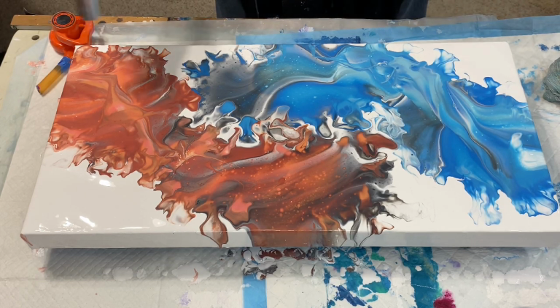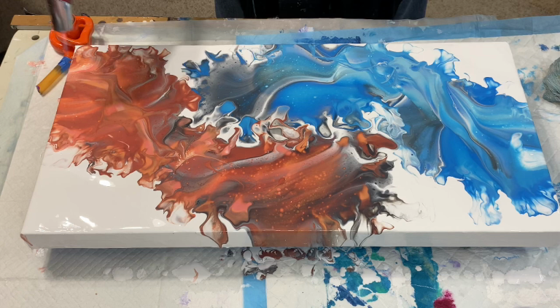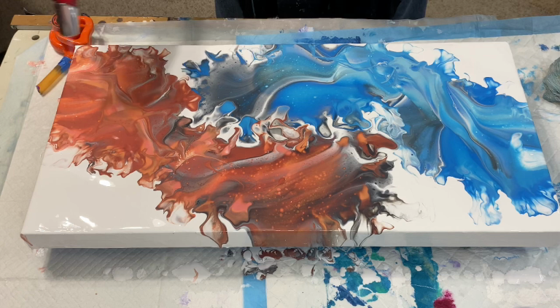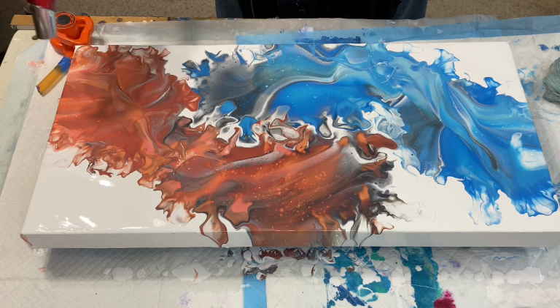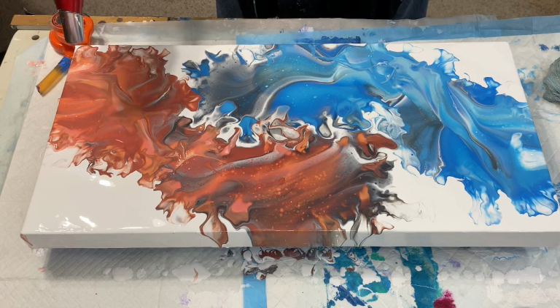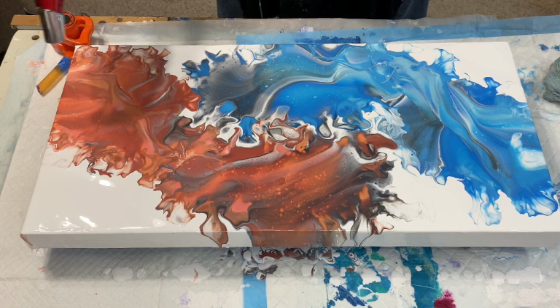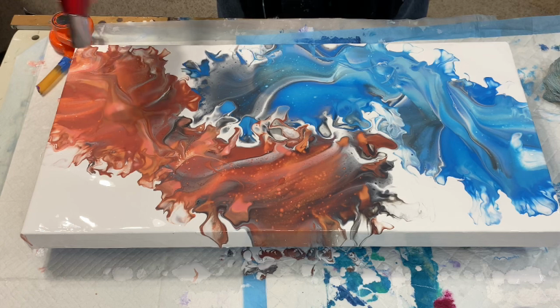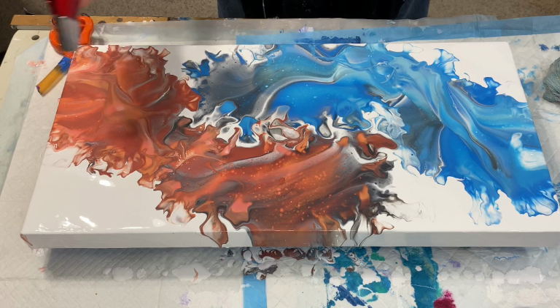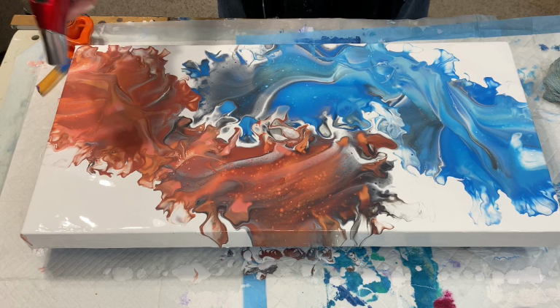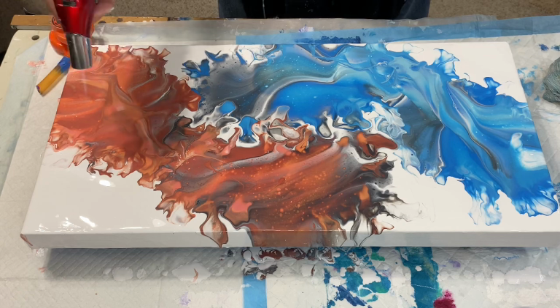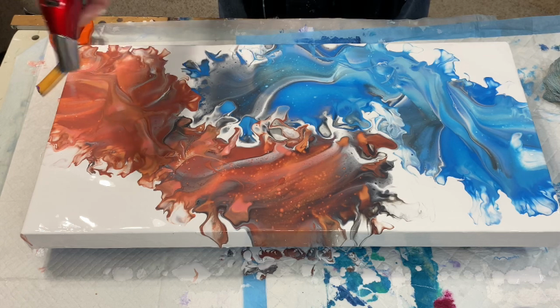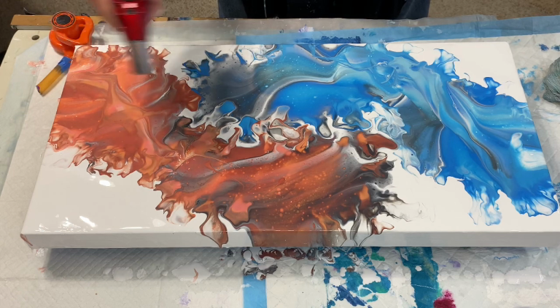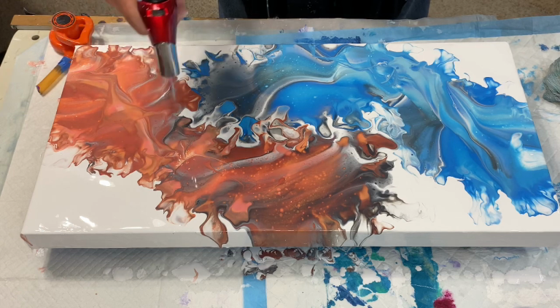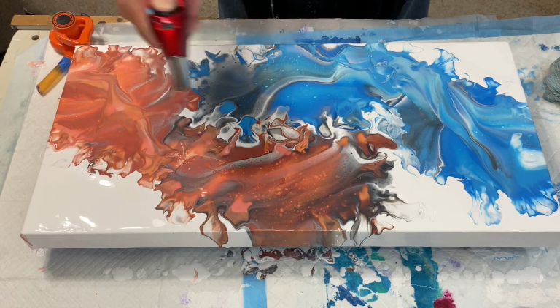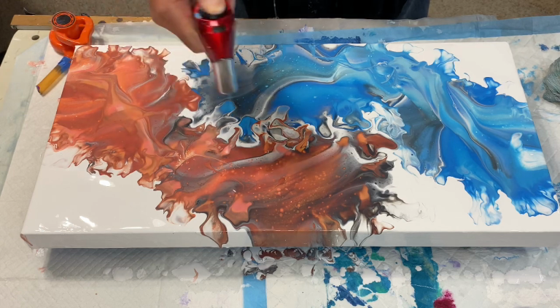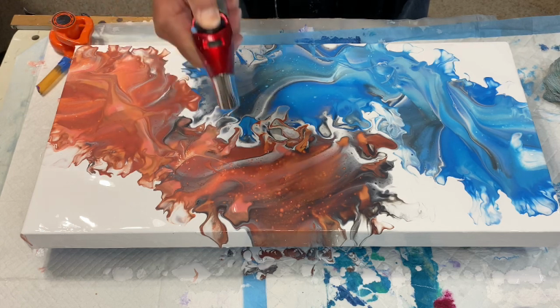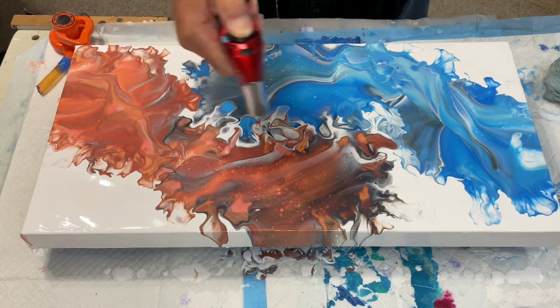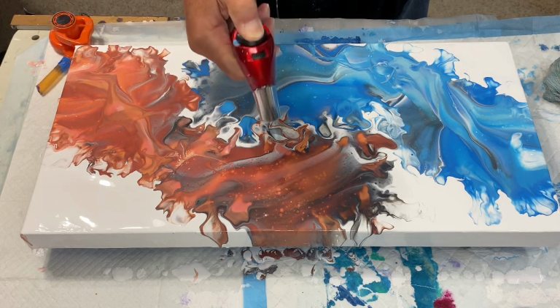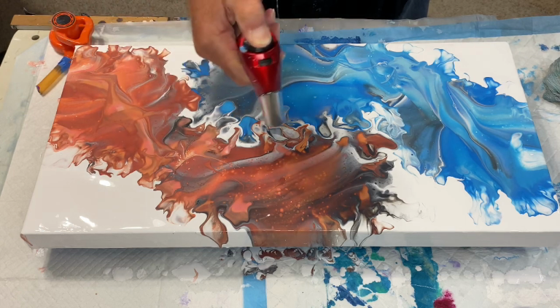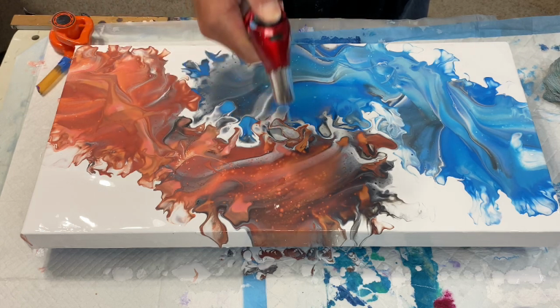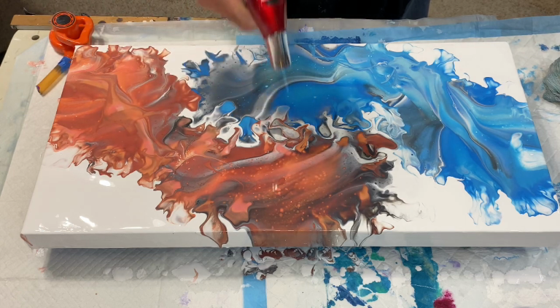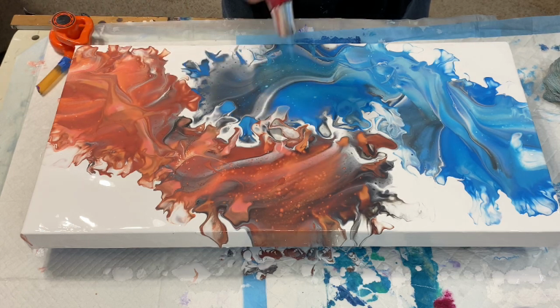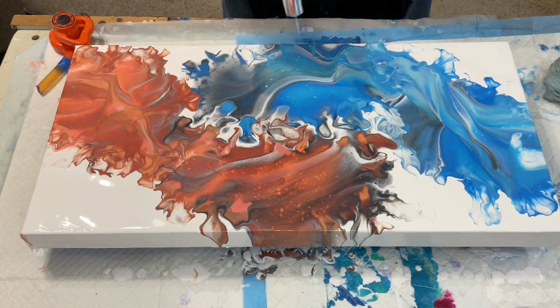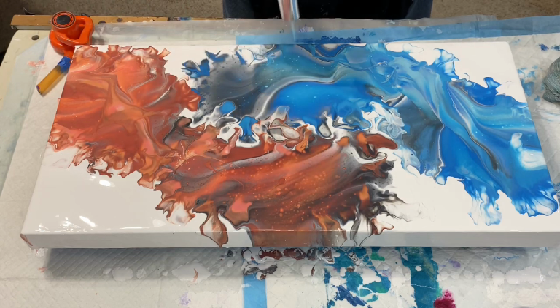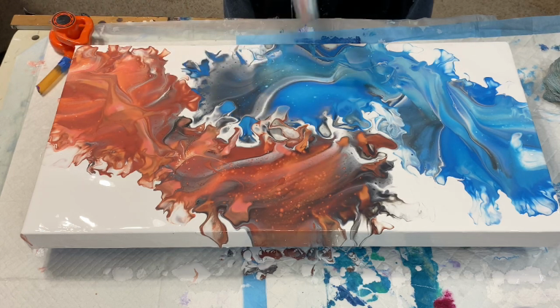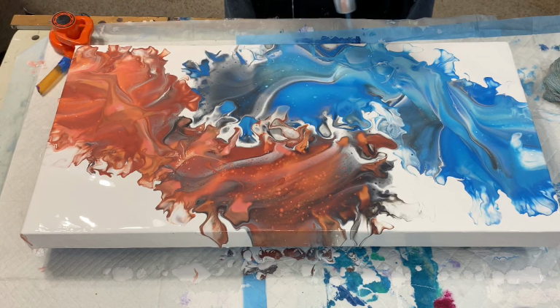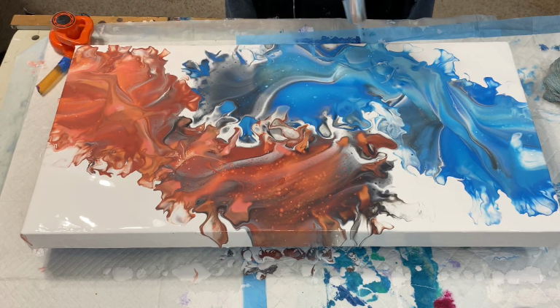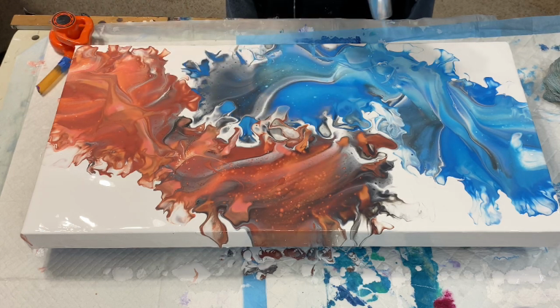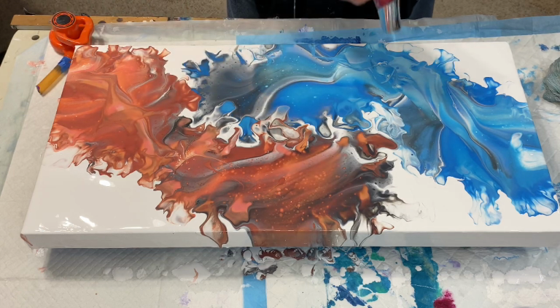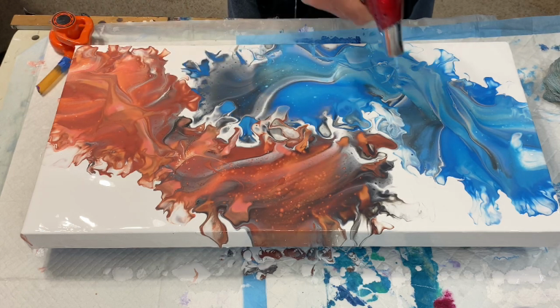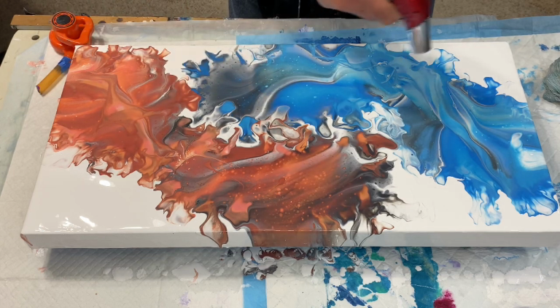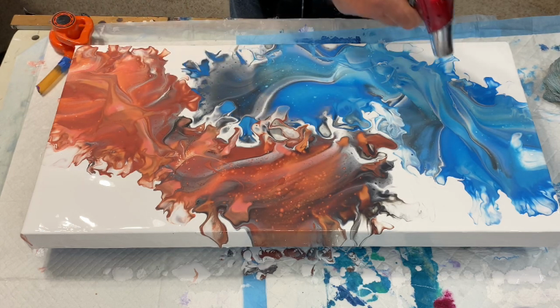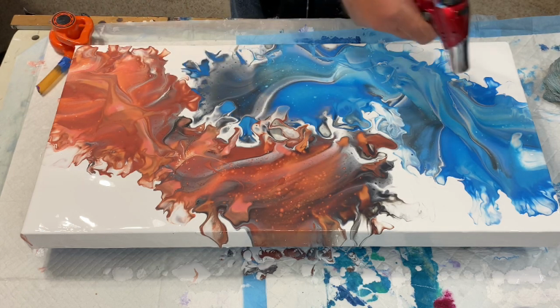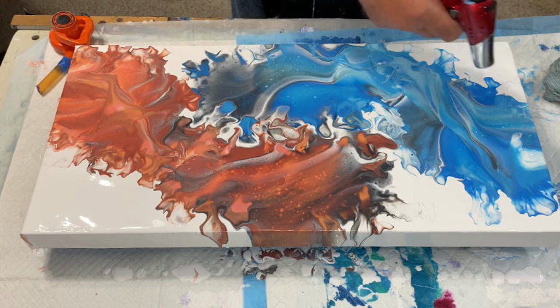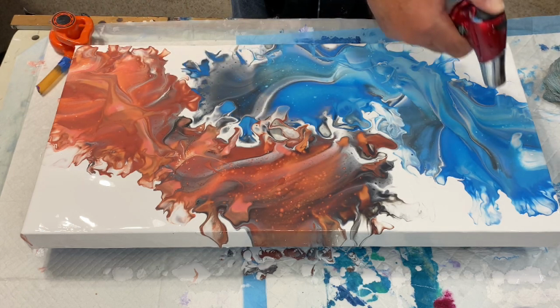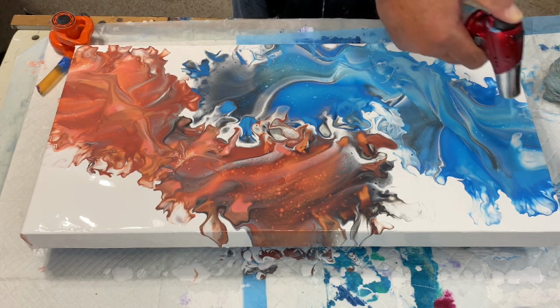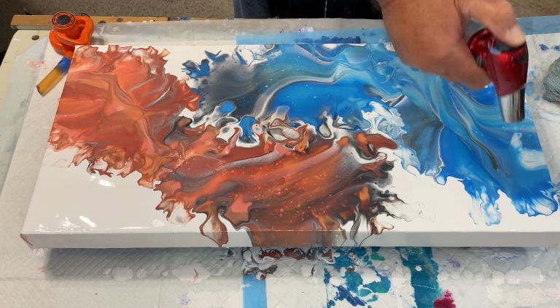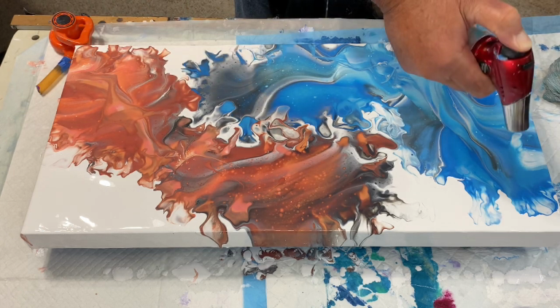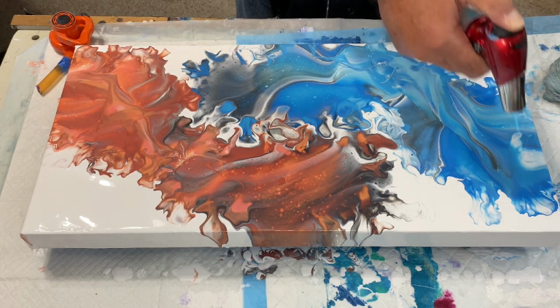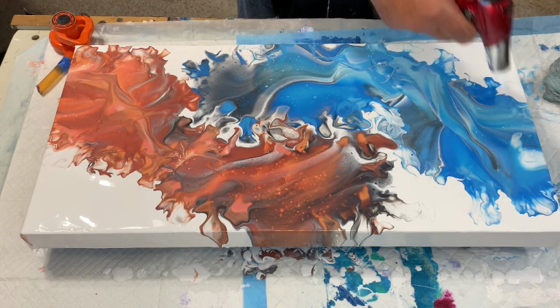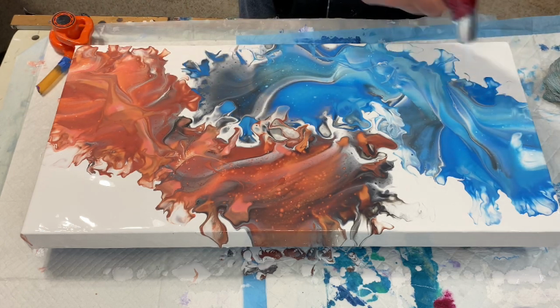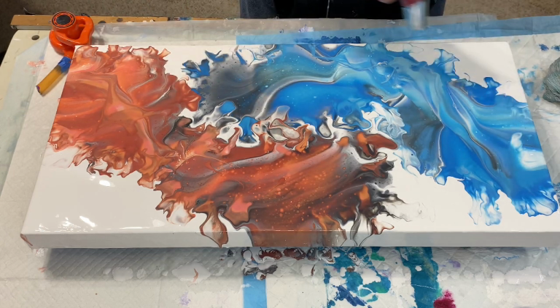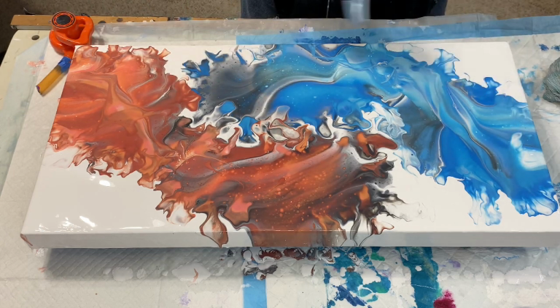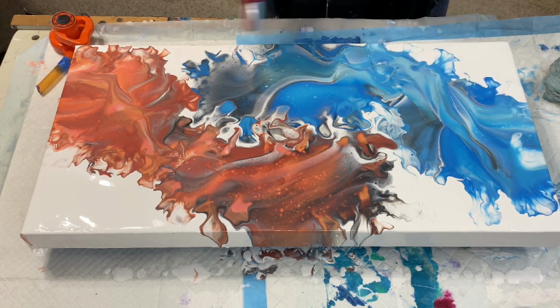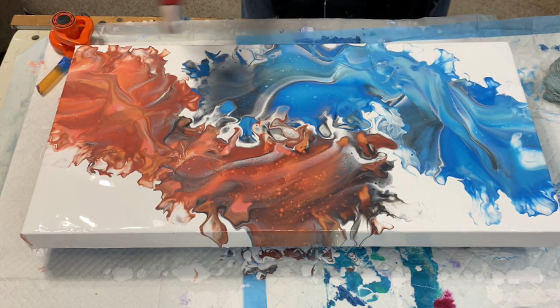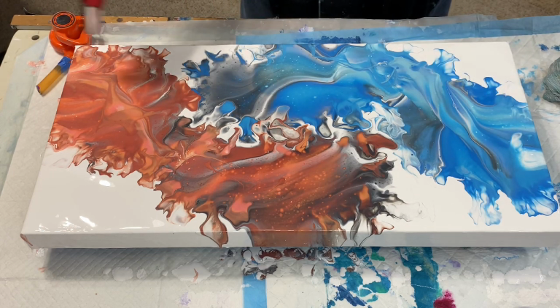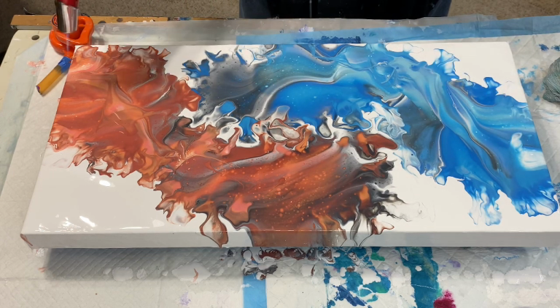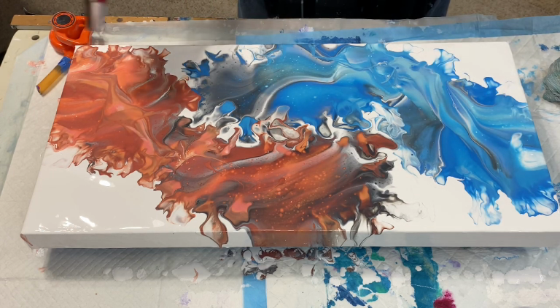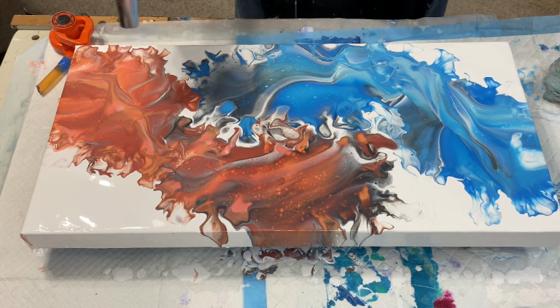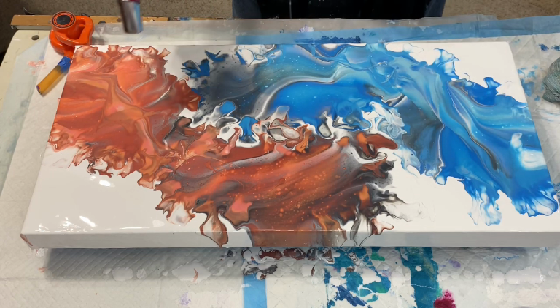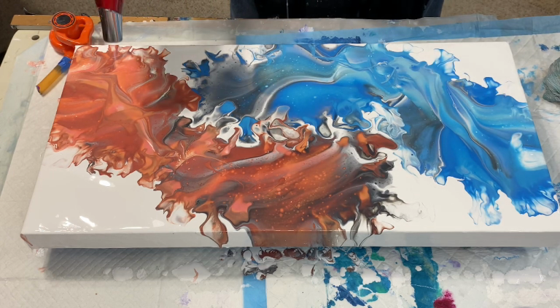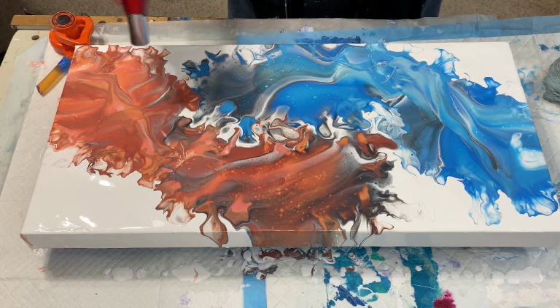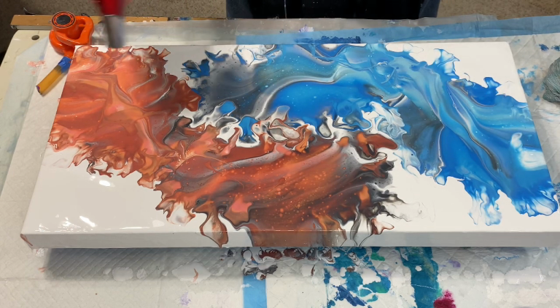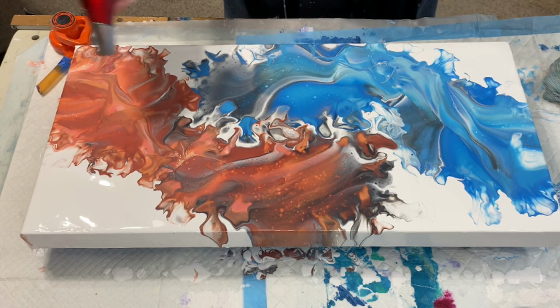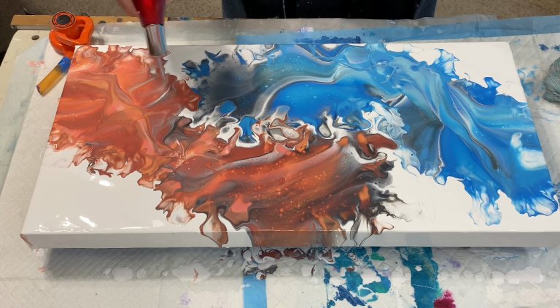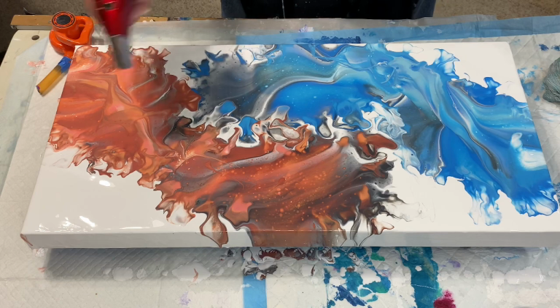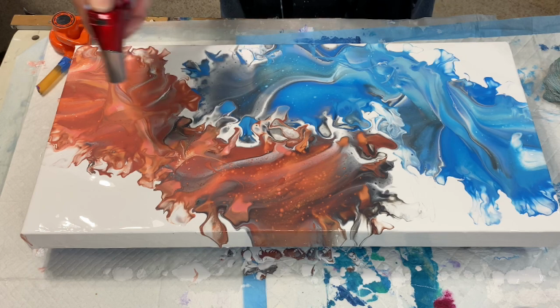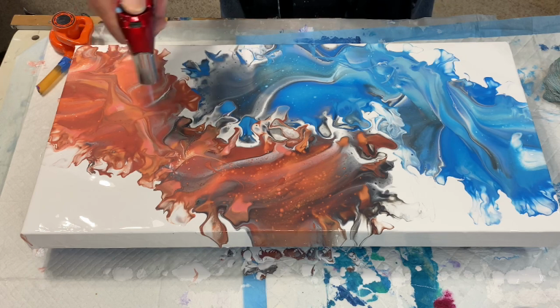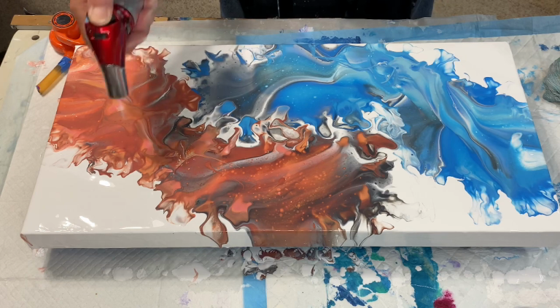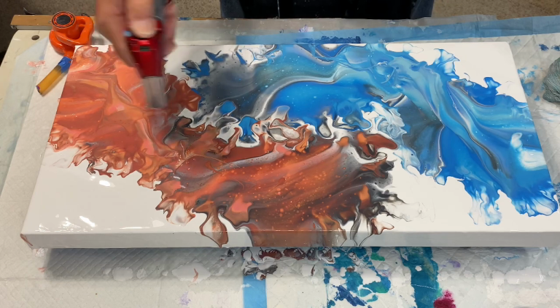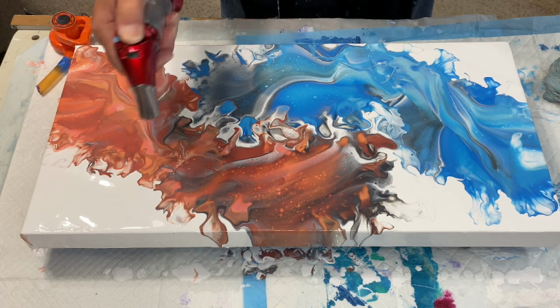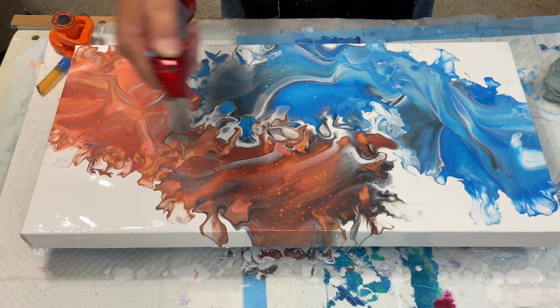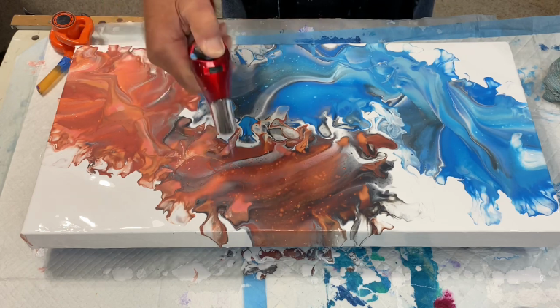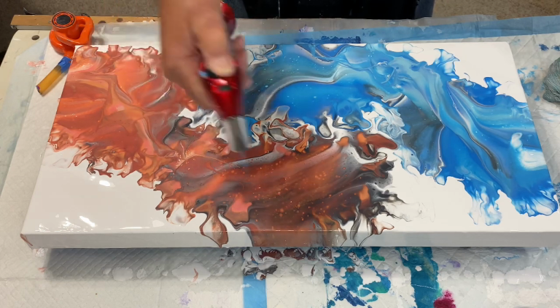There are a bubble or two — it's still kind of intermingling with itself. Boy, I've got lots of paint left over.